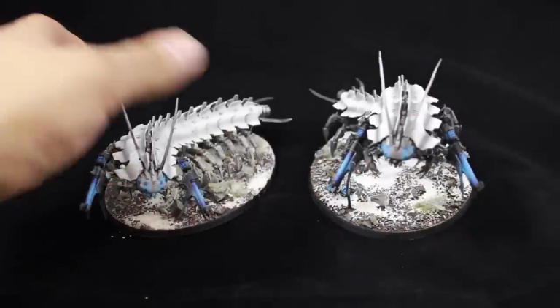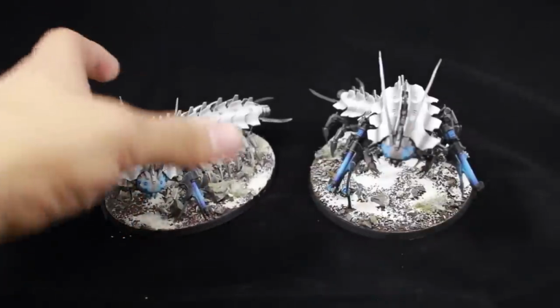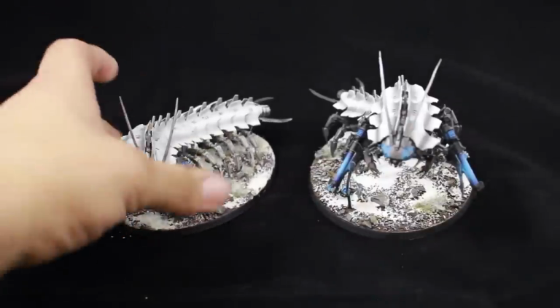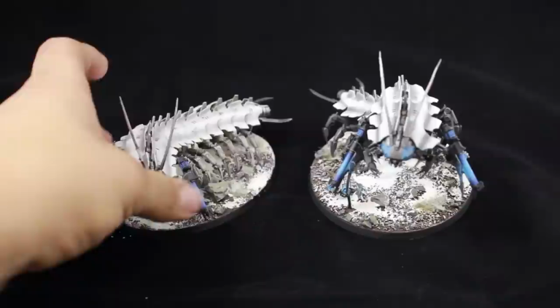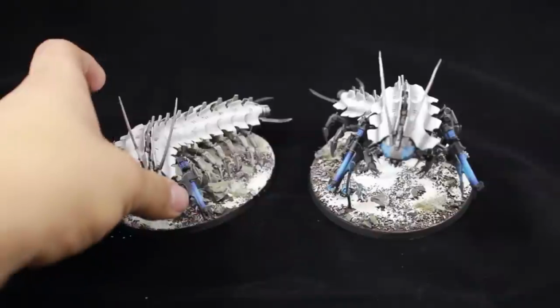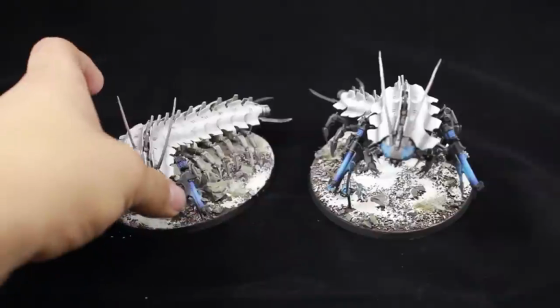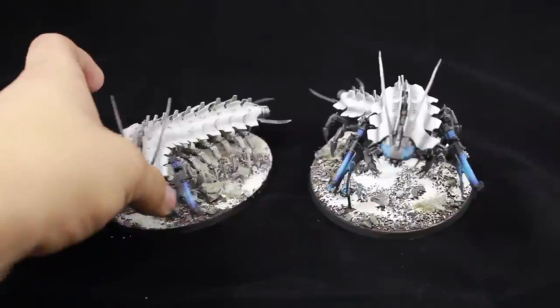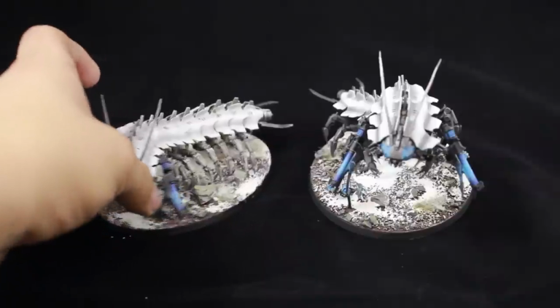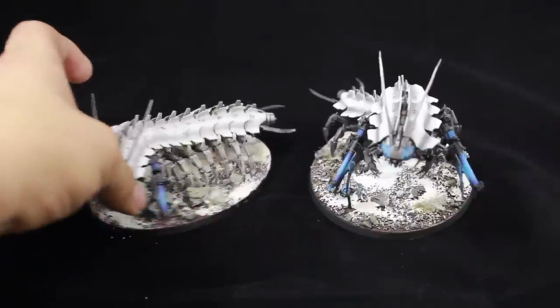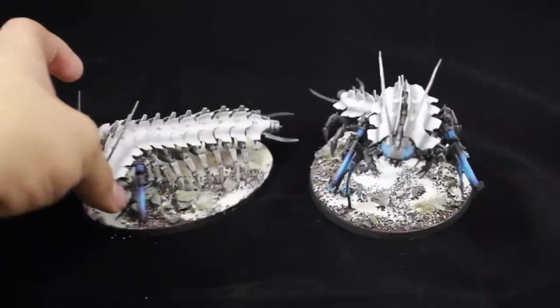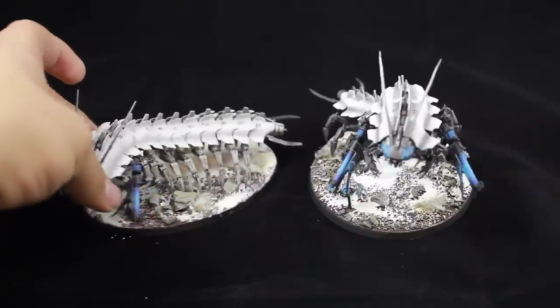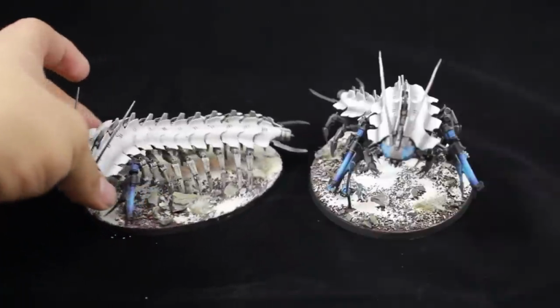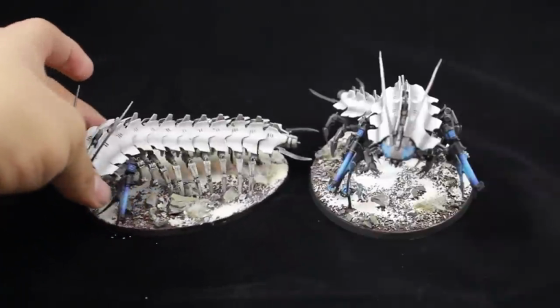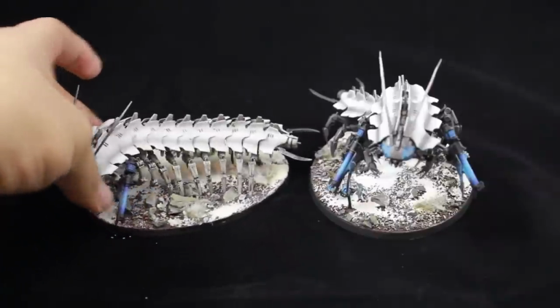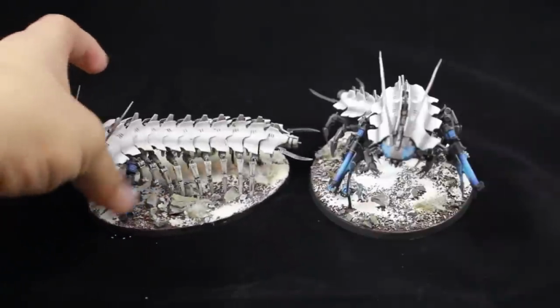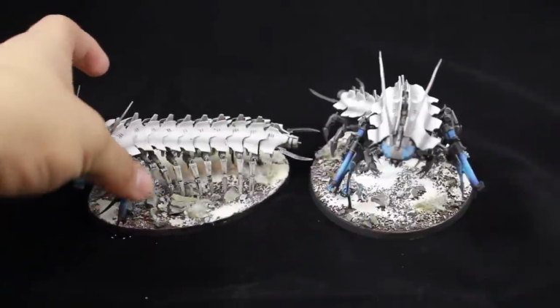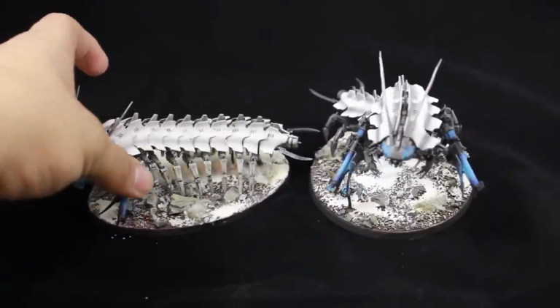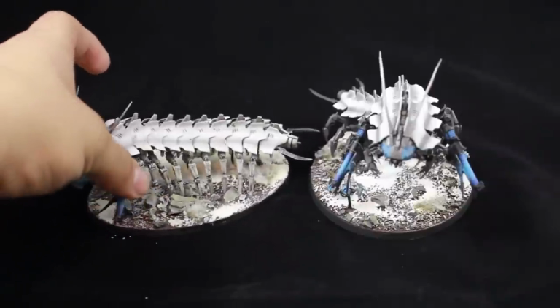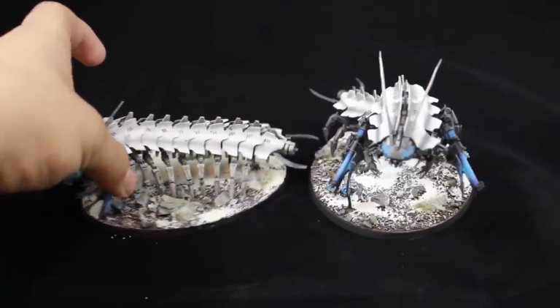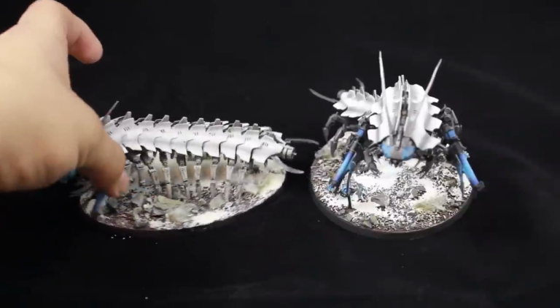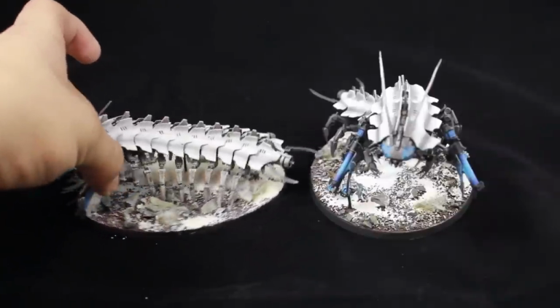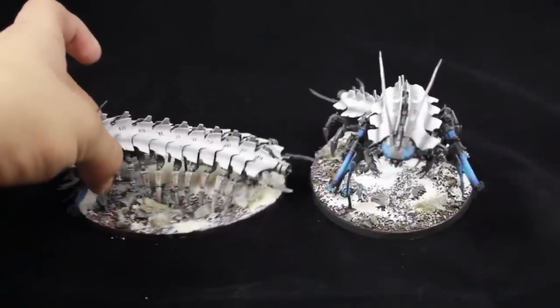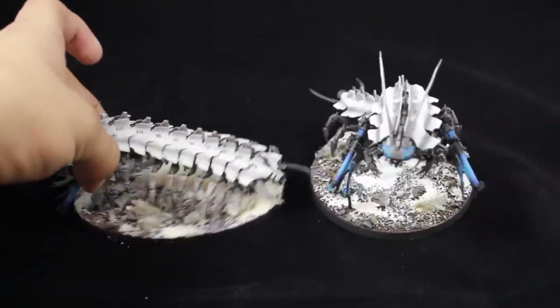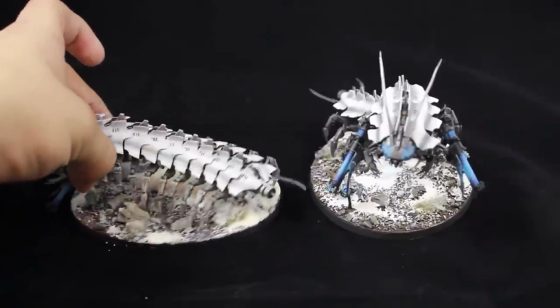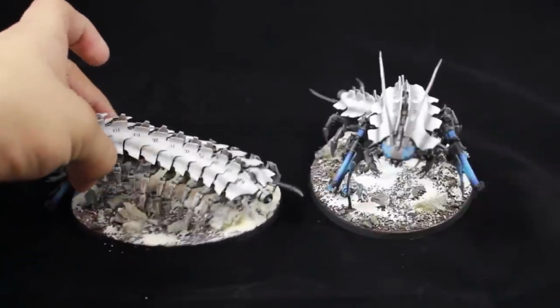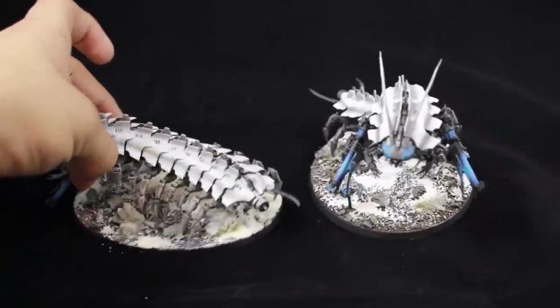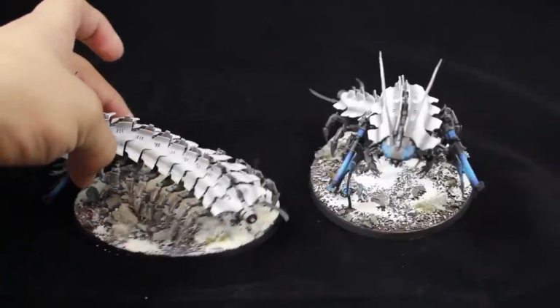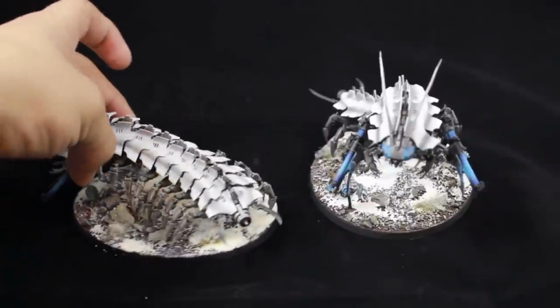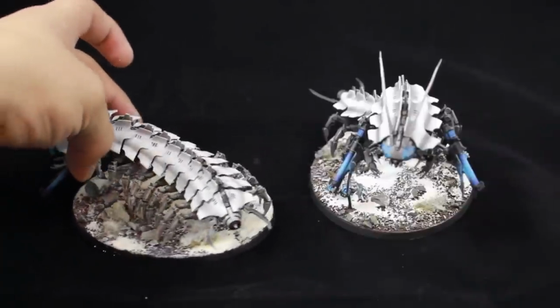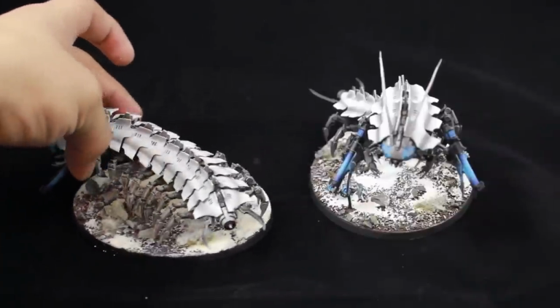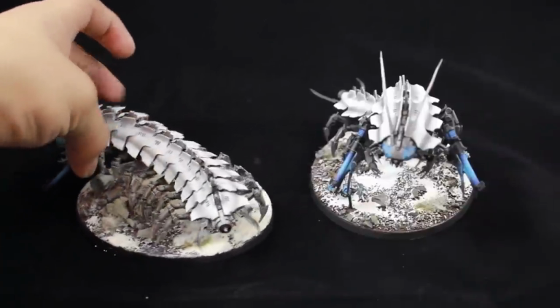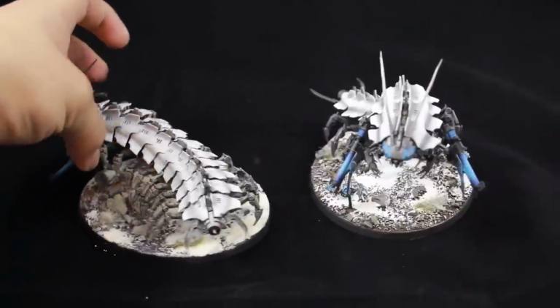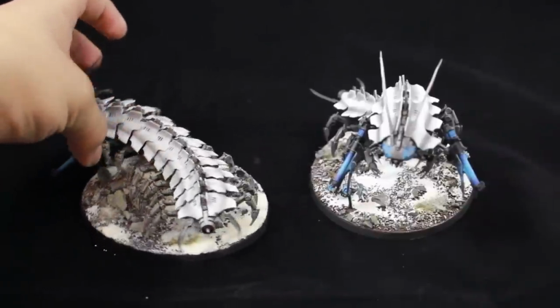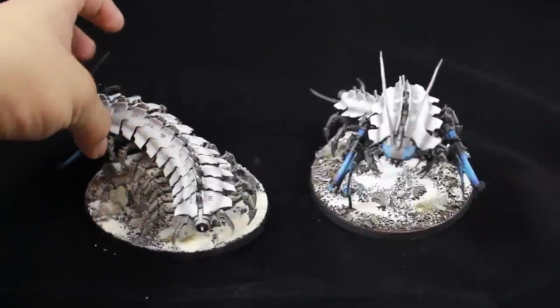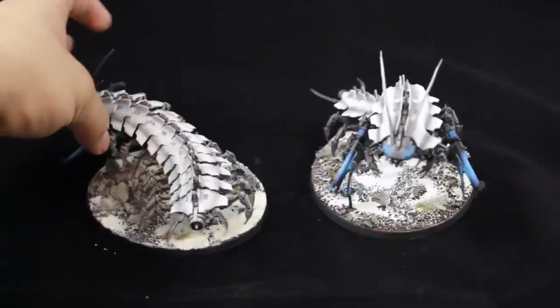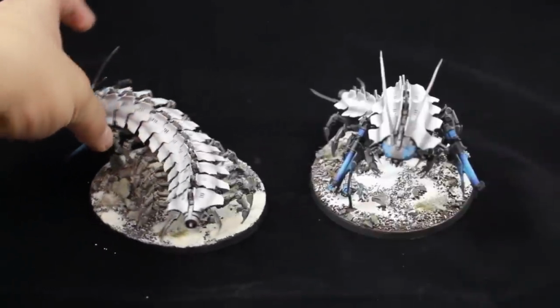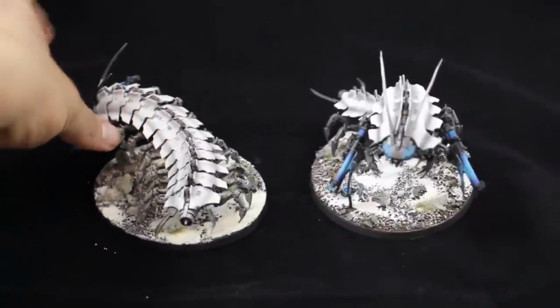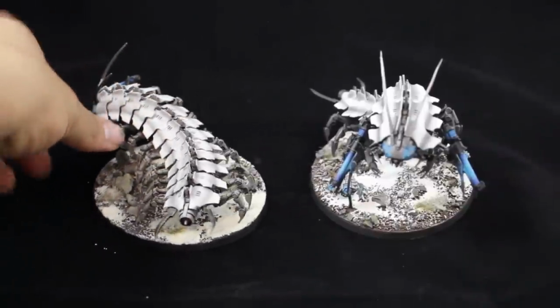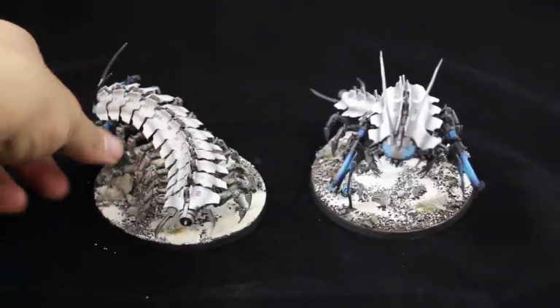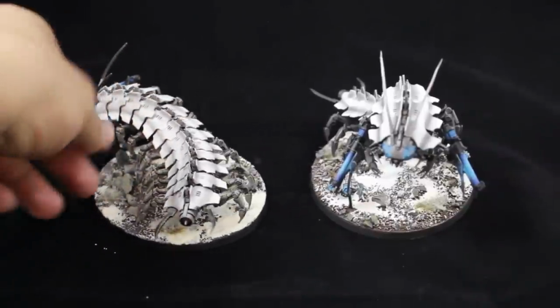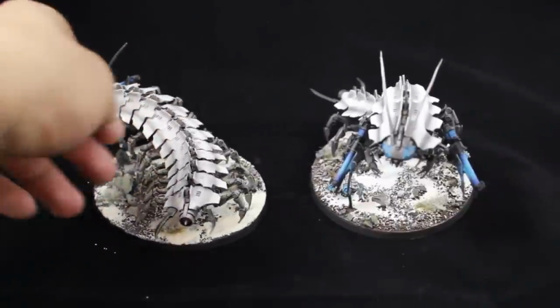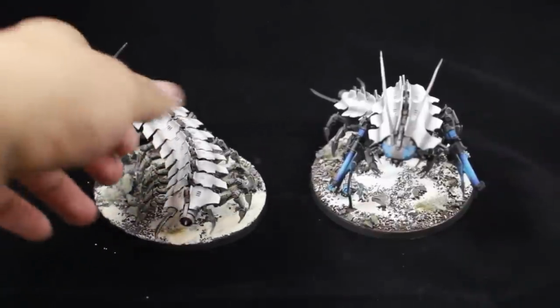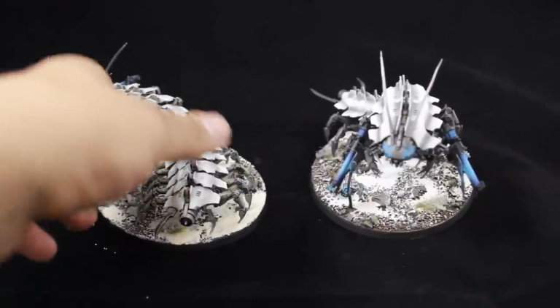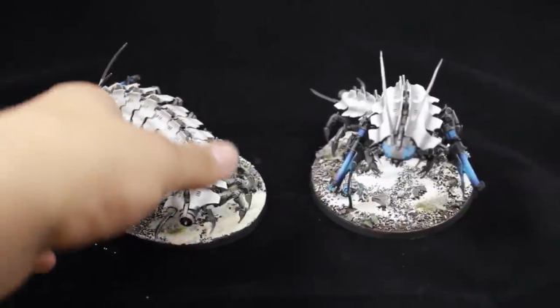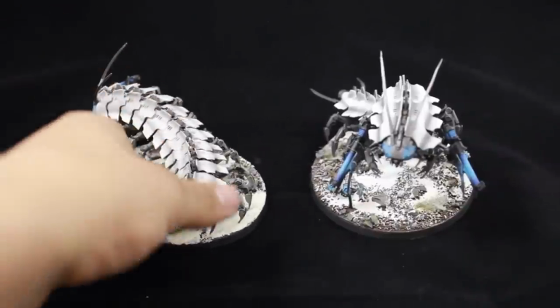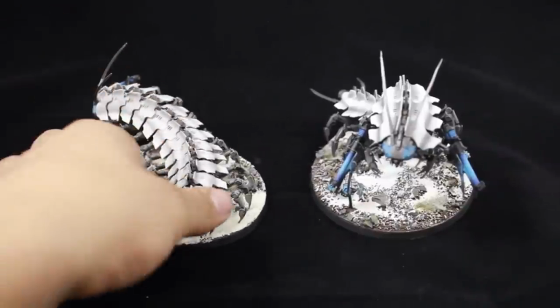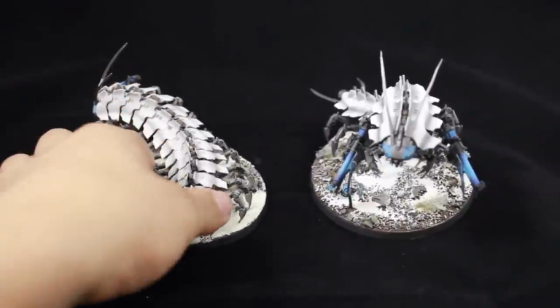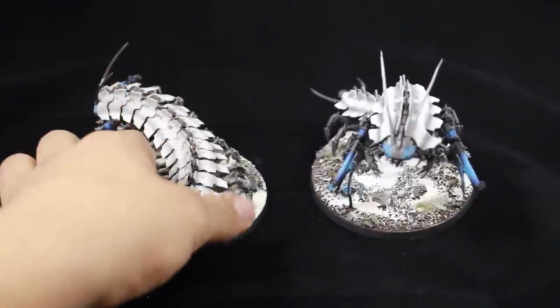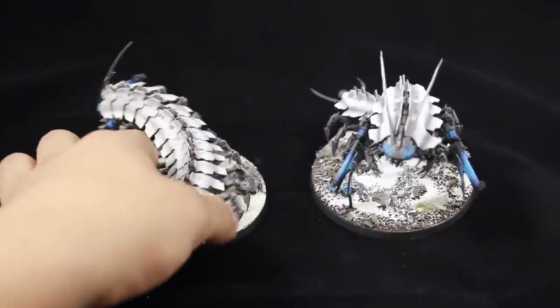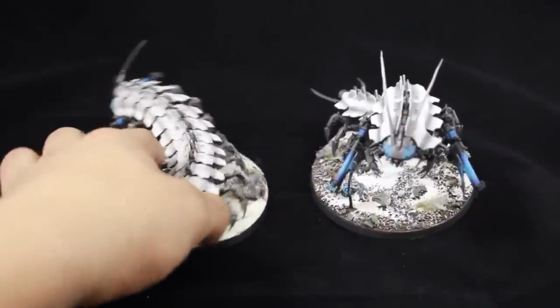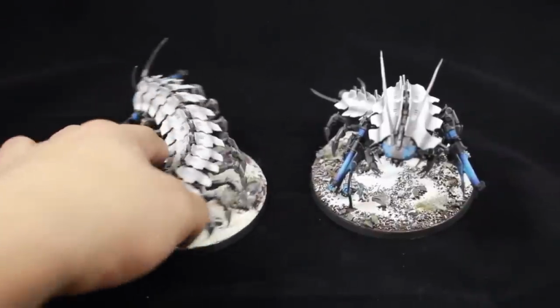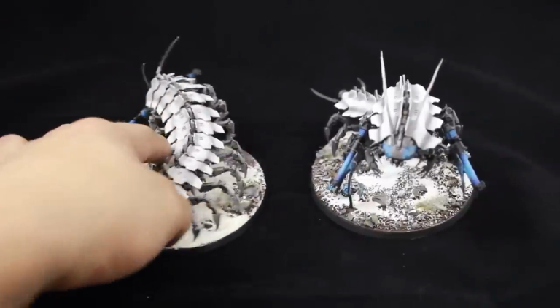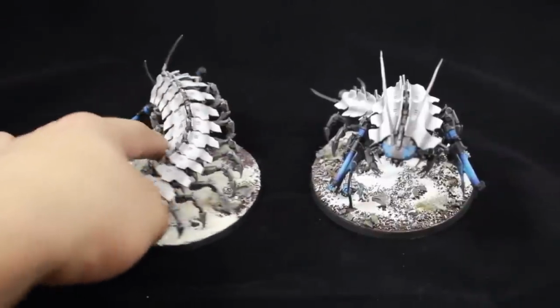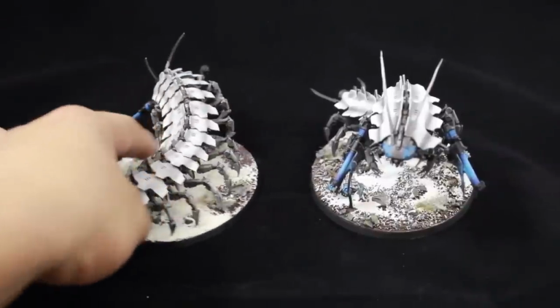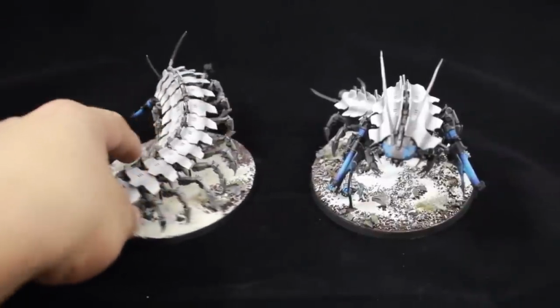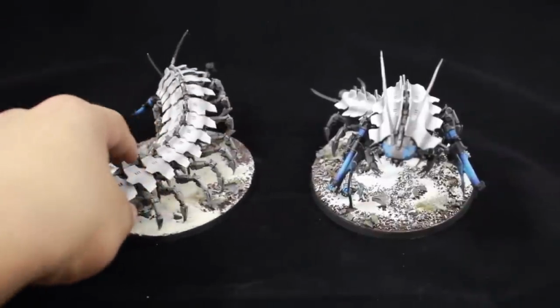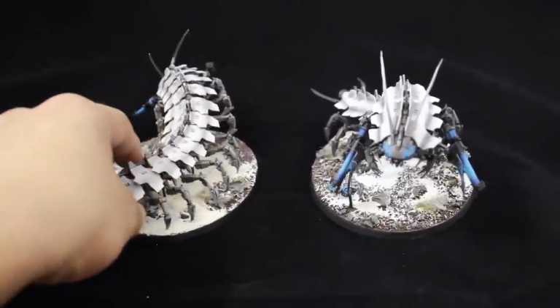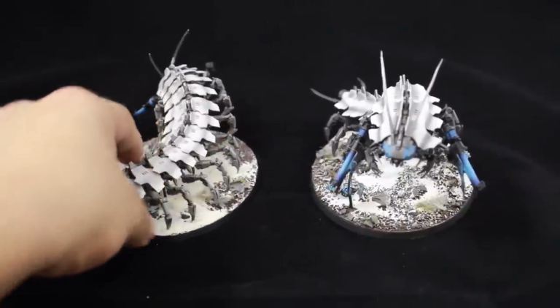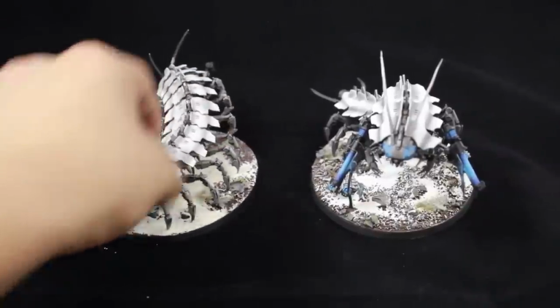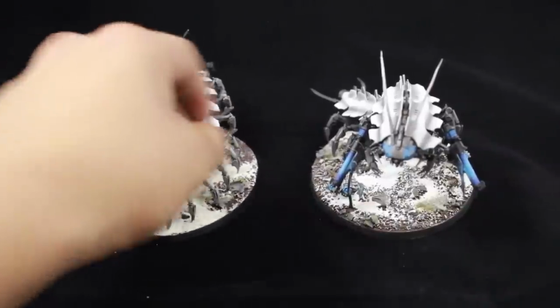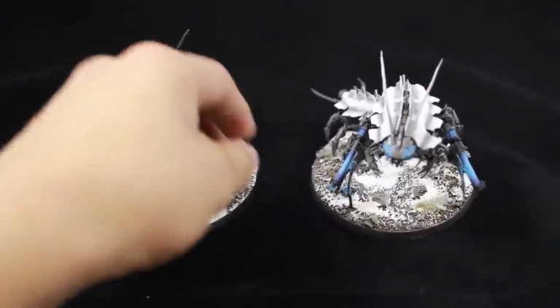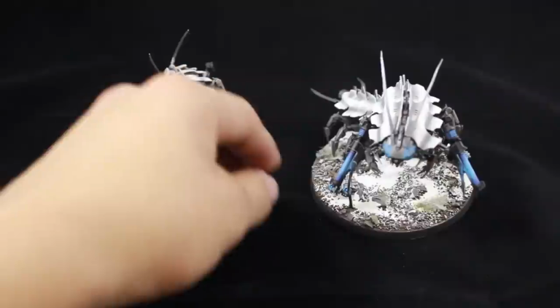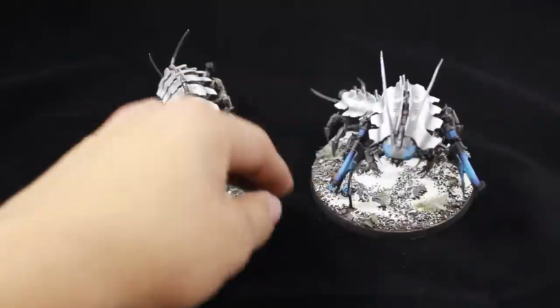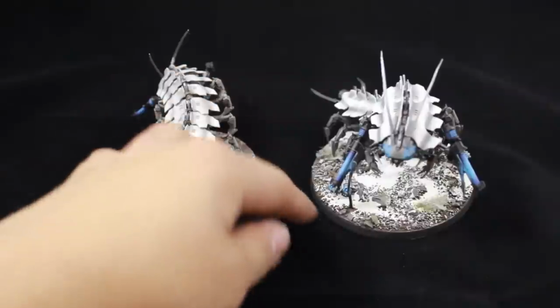This is a model that I have adored for the longest time. I love the look of the creepy, creepy centipede monsters.